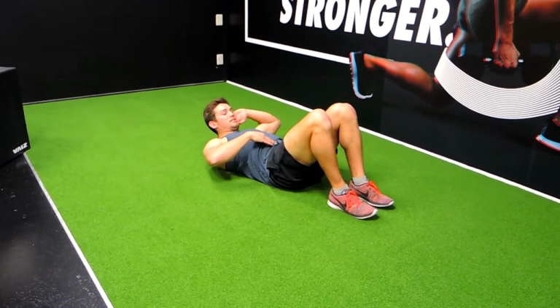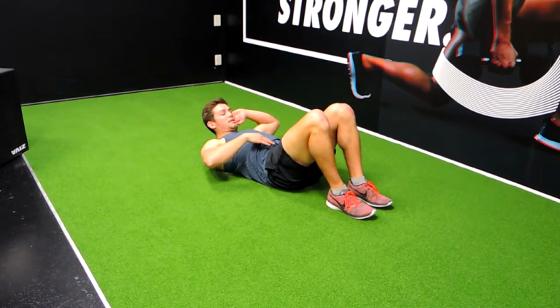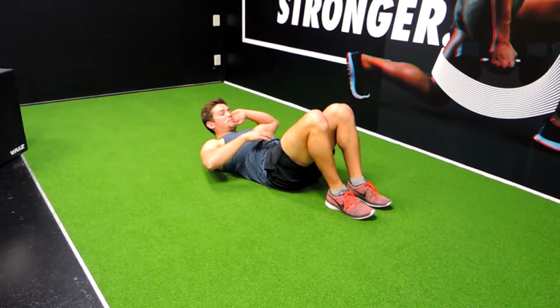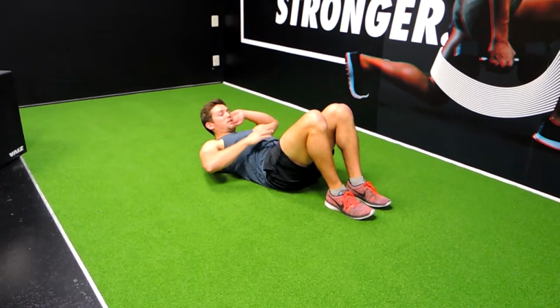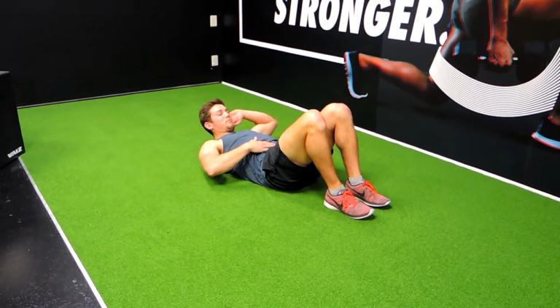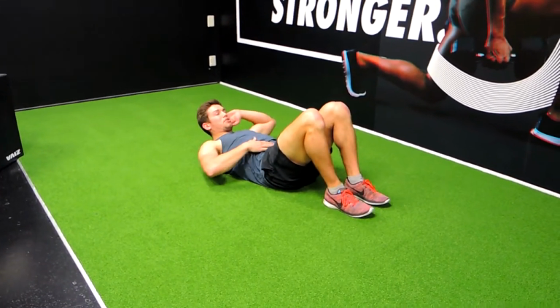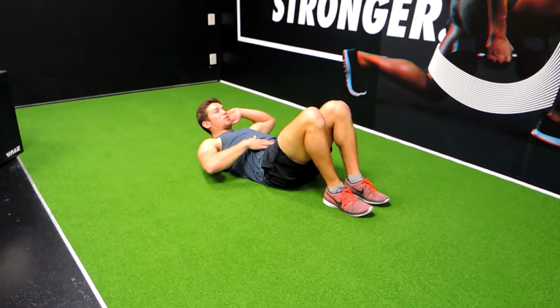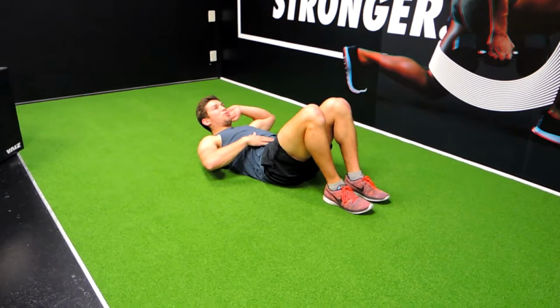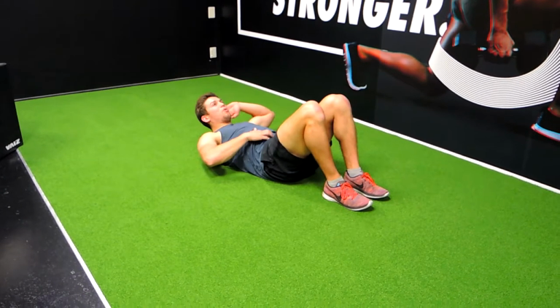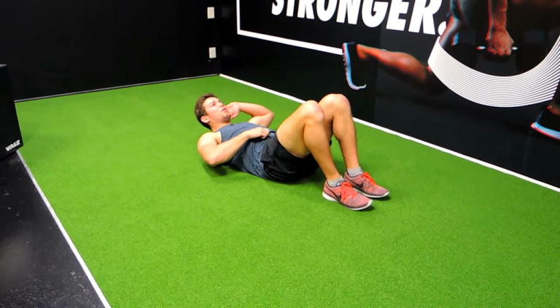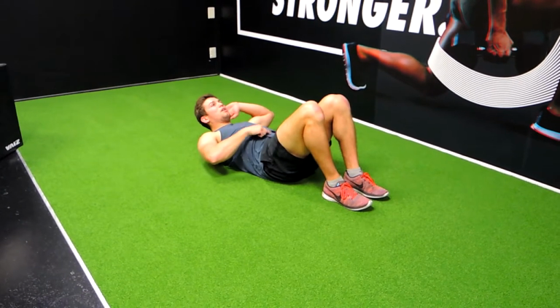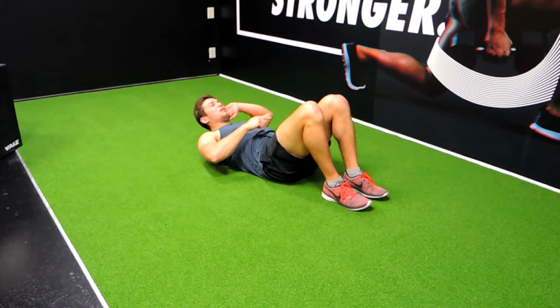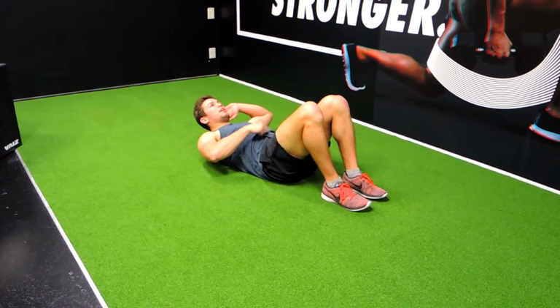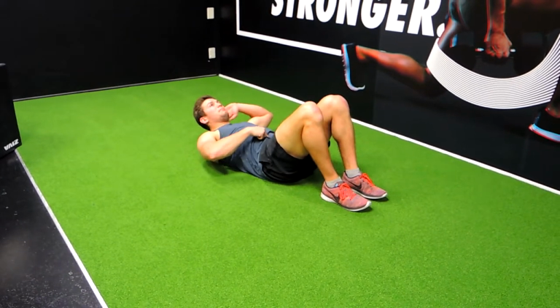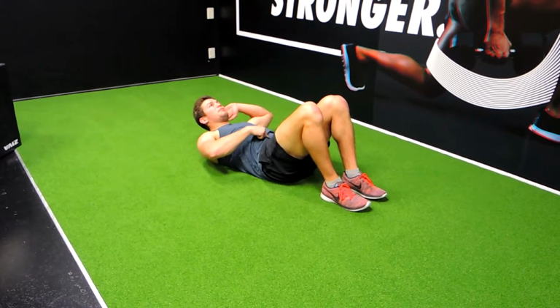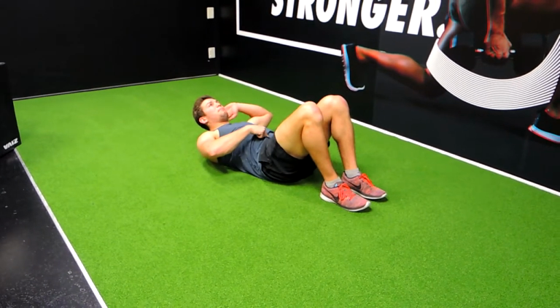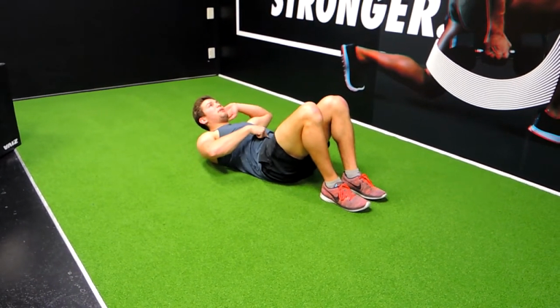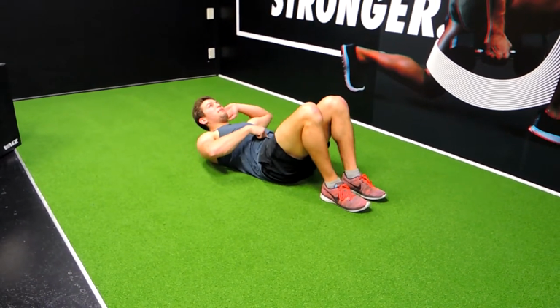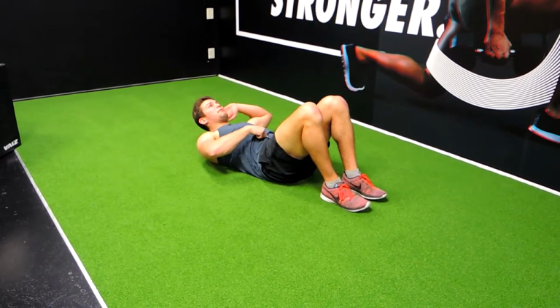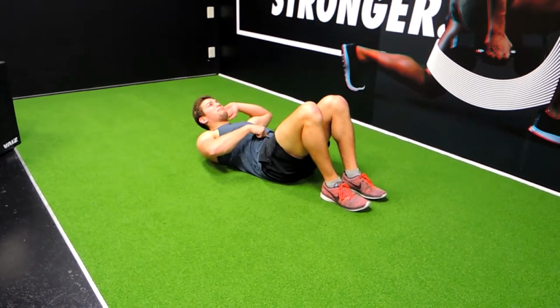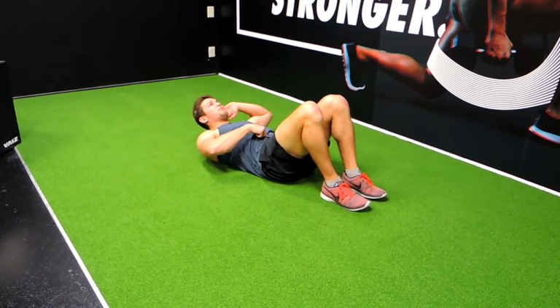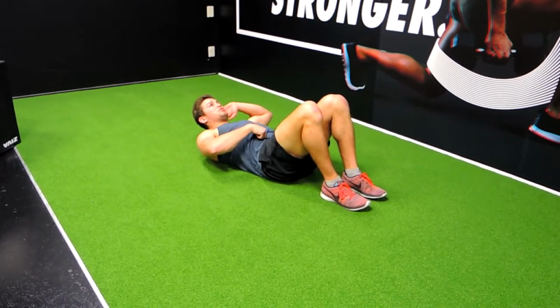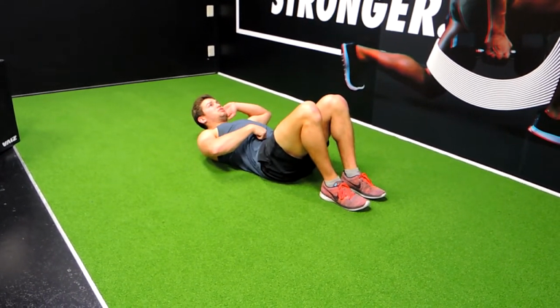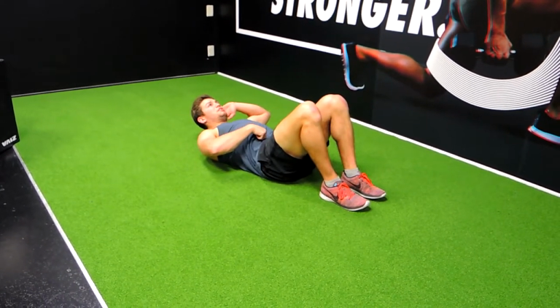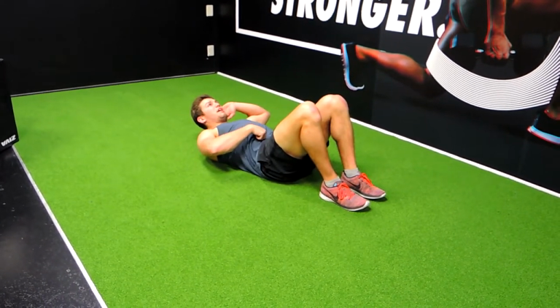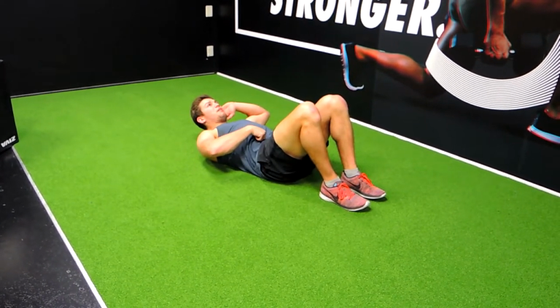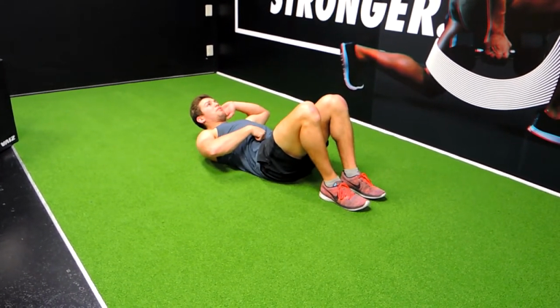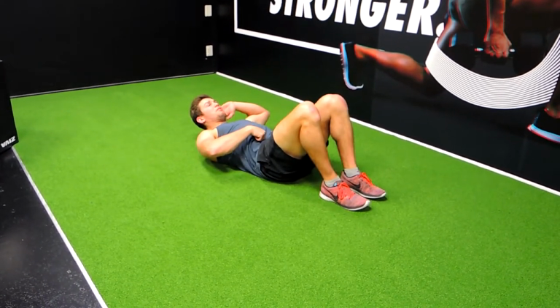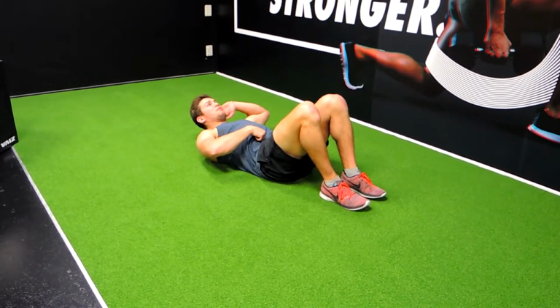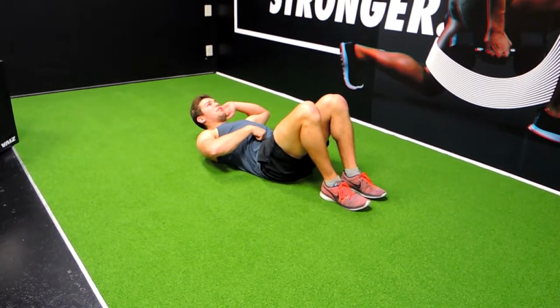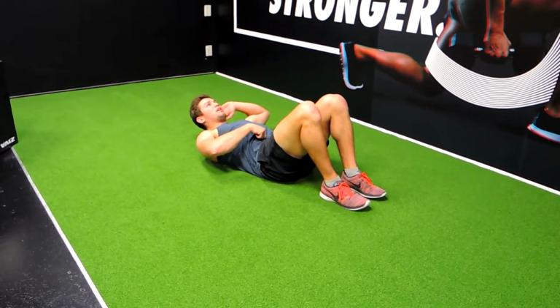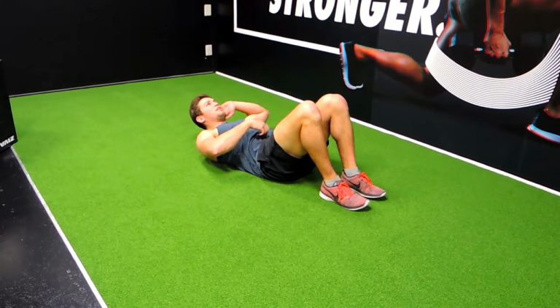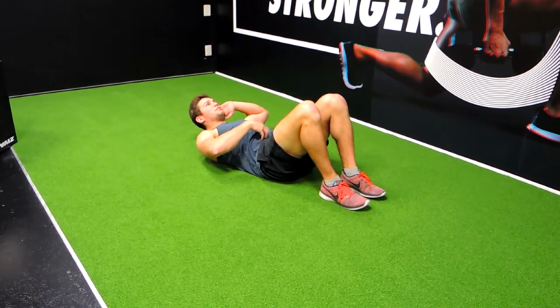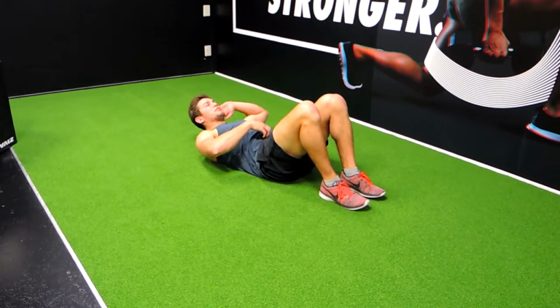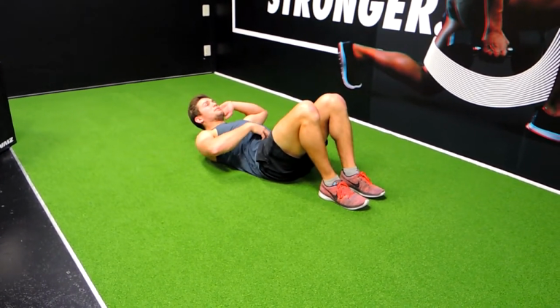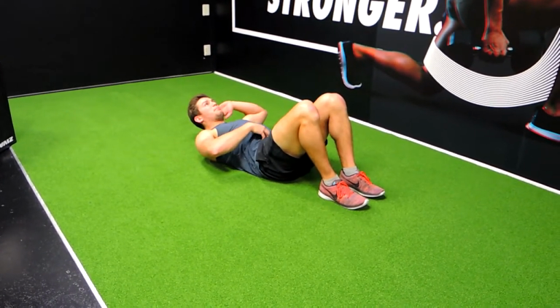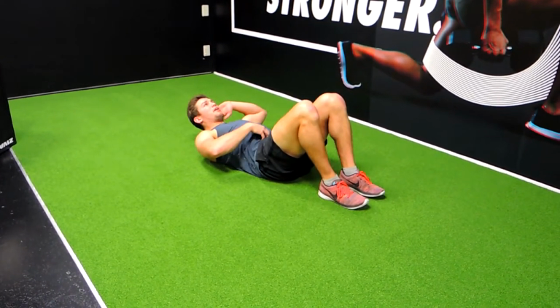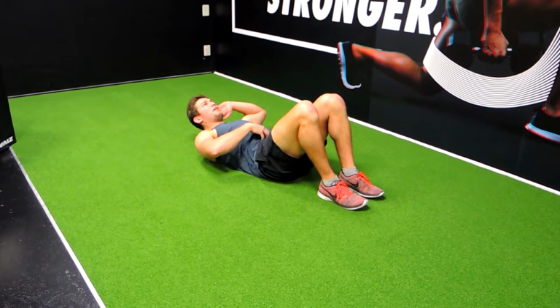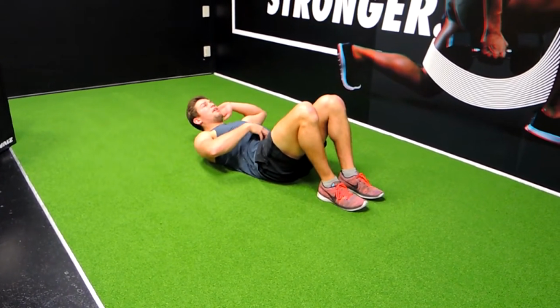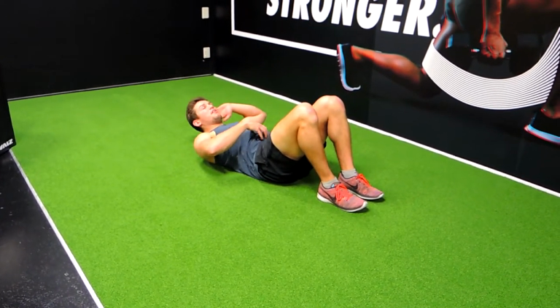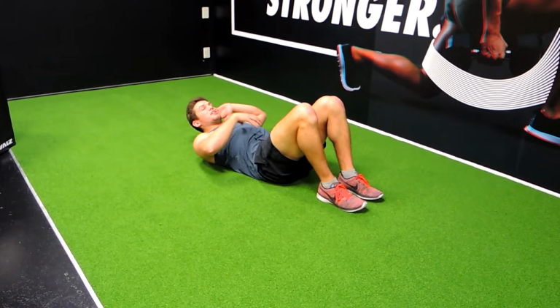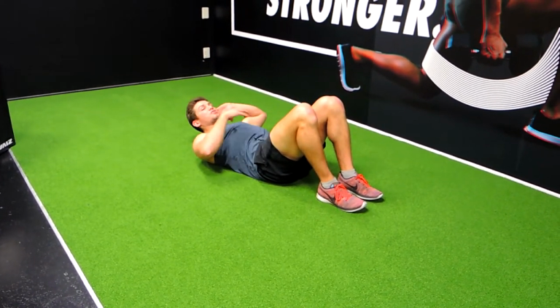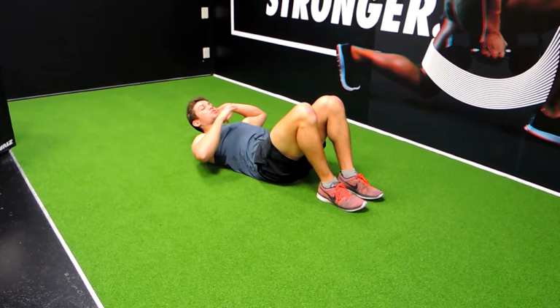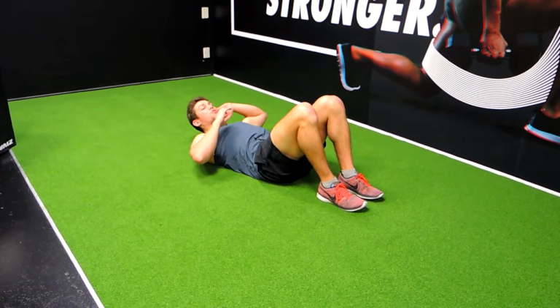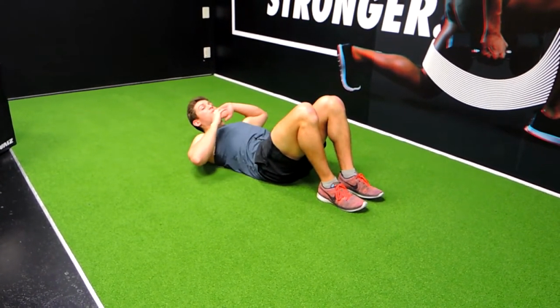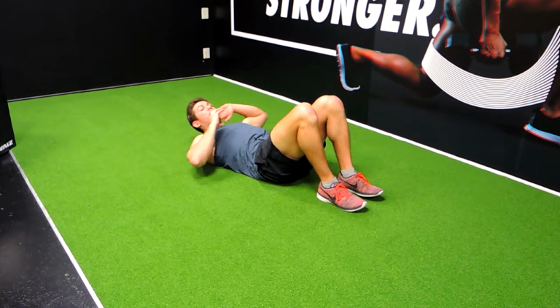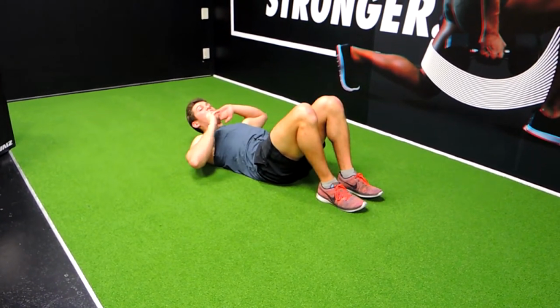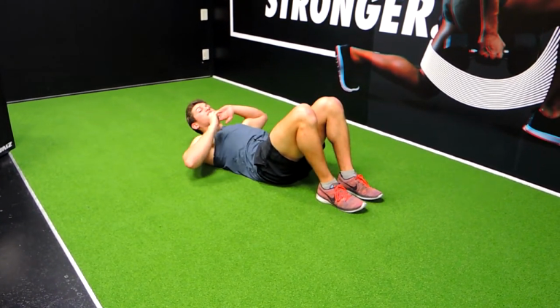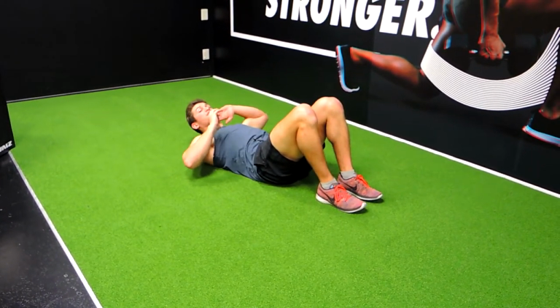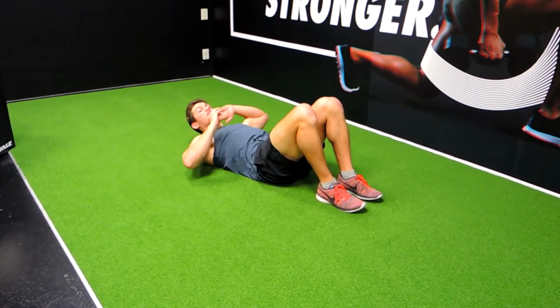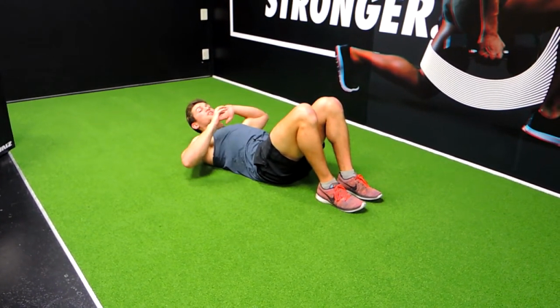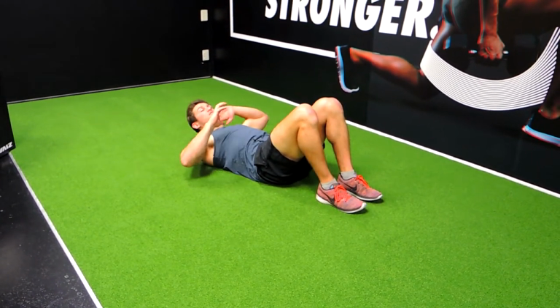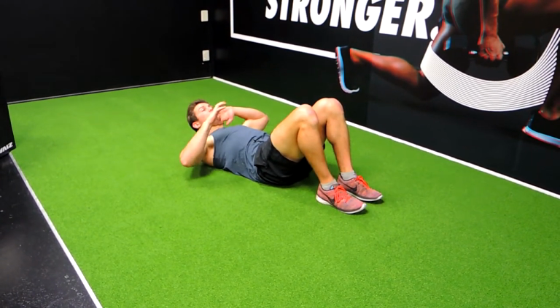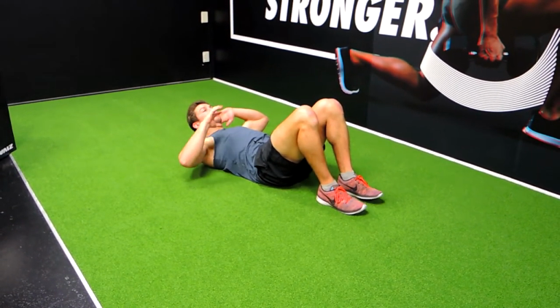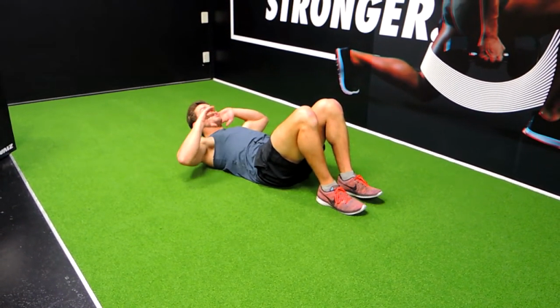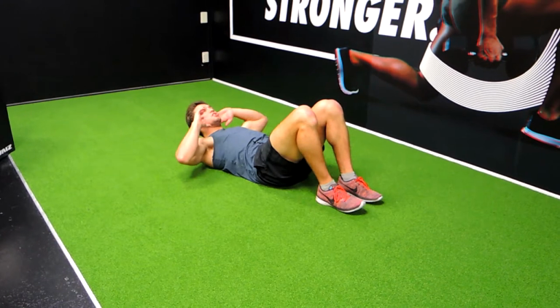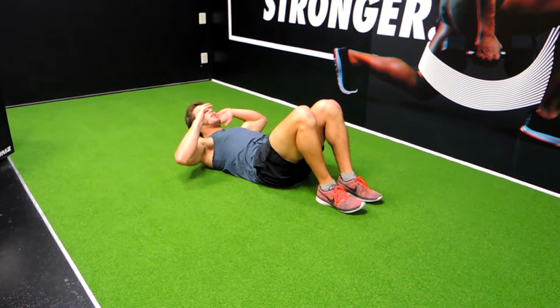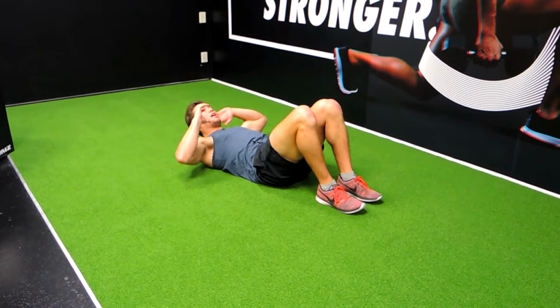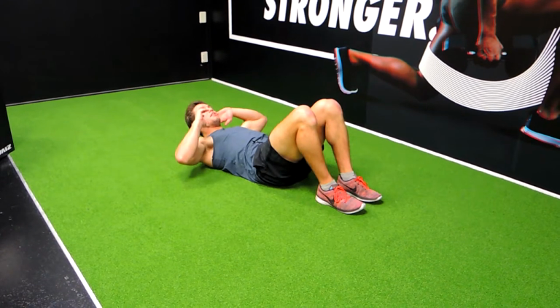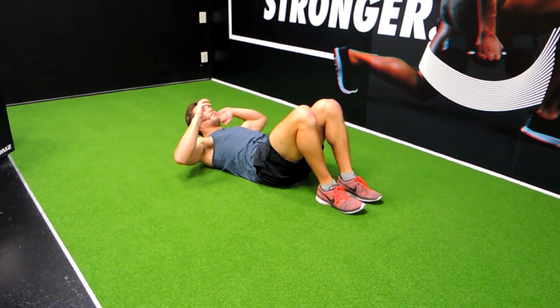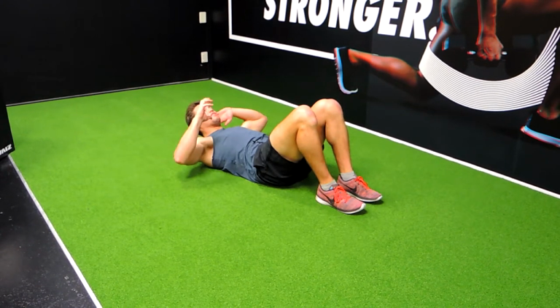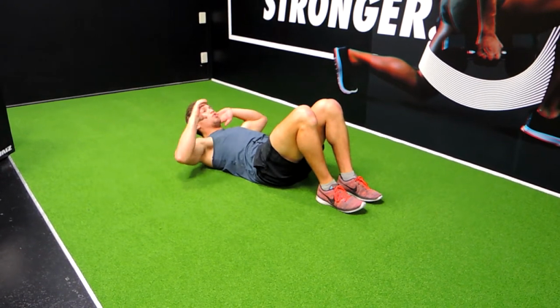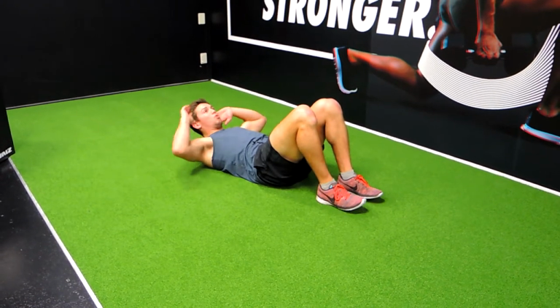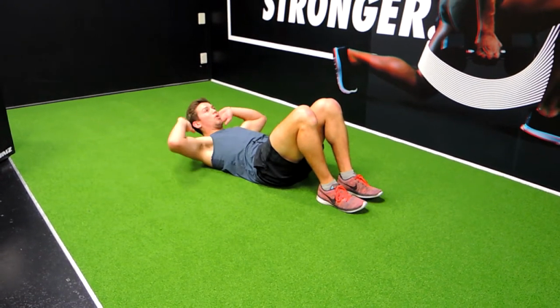At the same time for the core, keeping that belly pushing down into the spine. That's going to create activation through the entirety of the core.